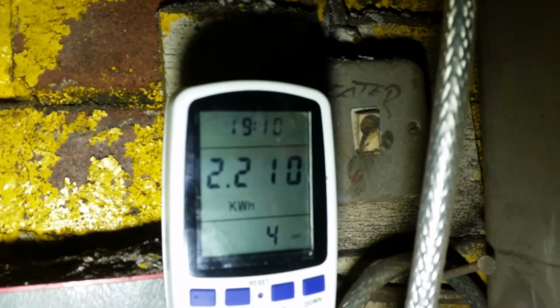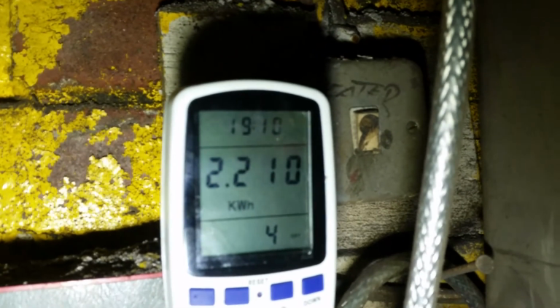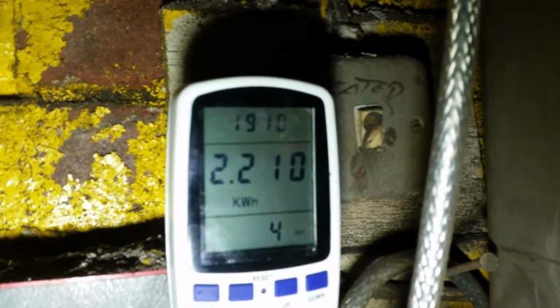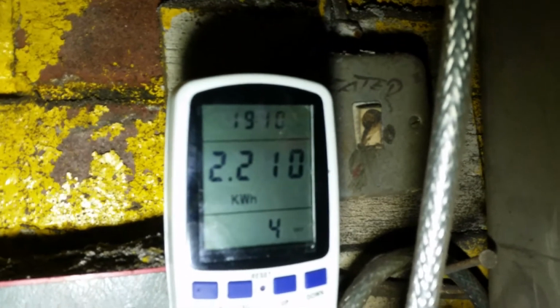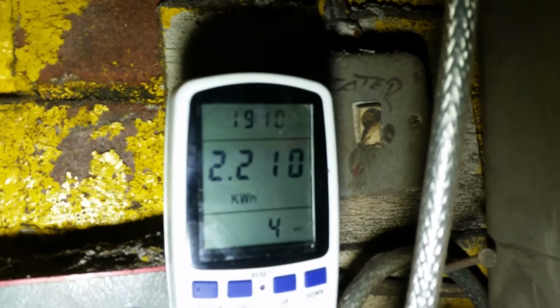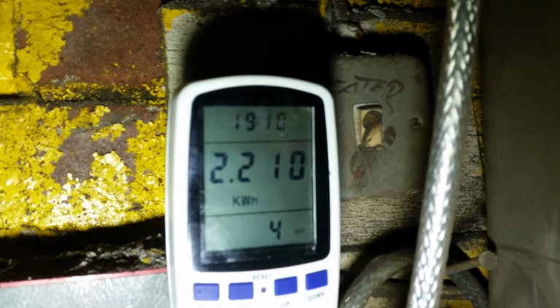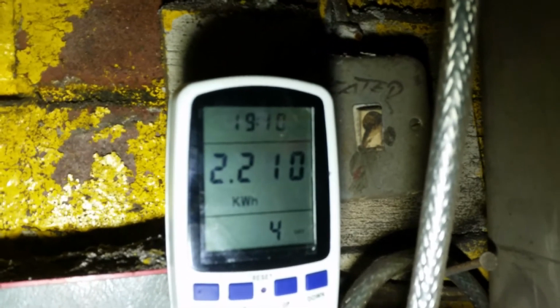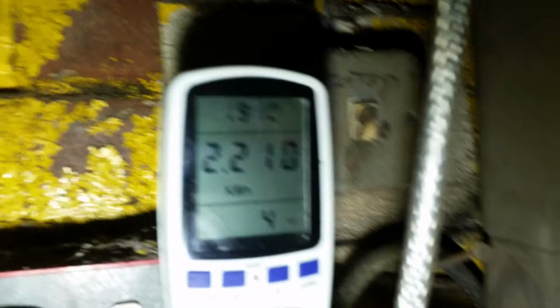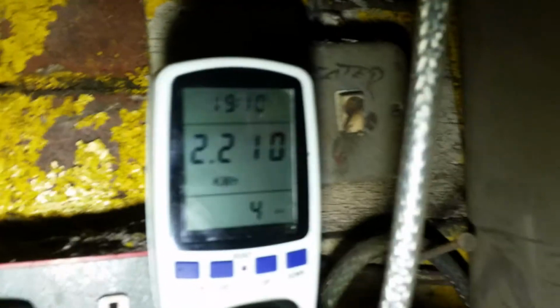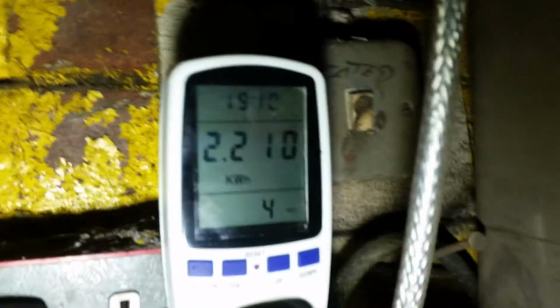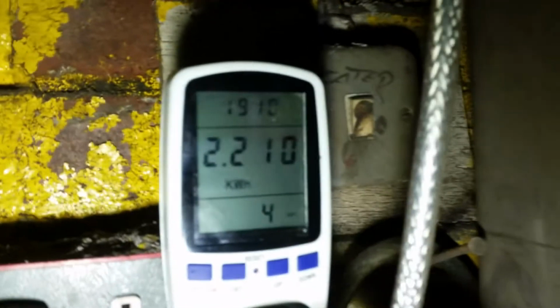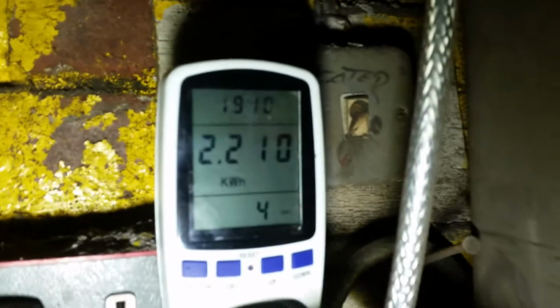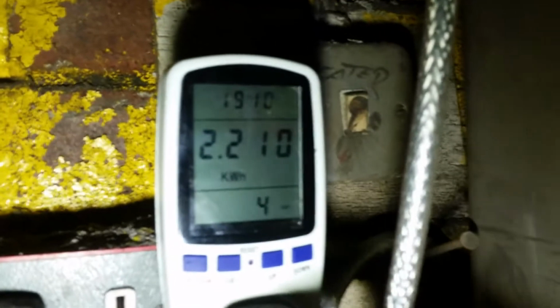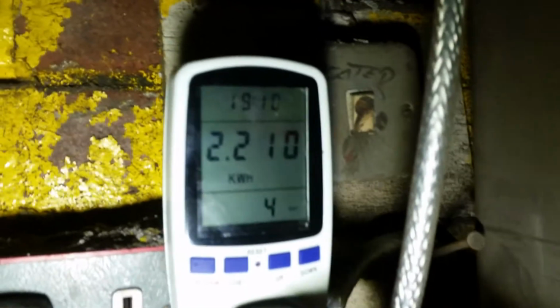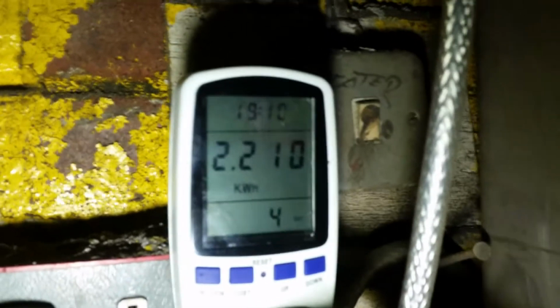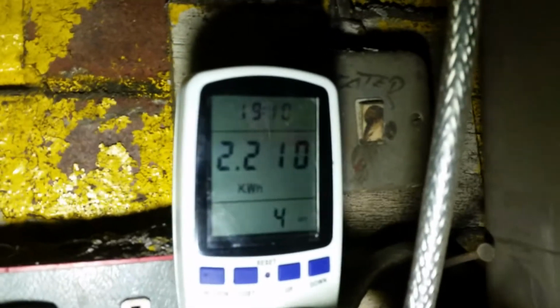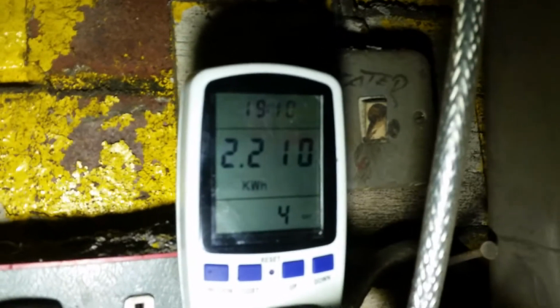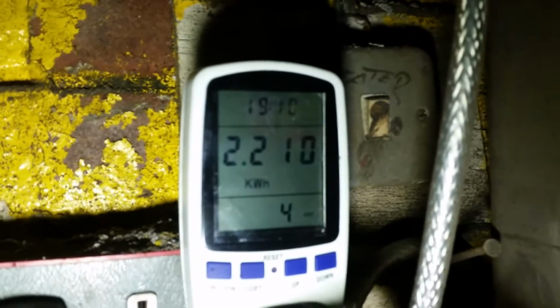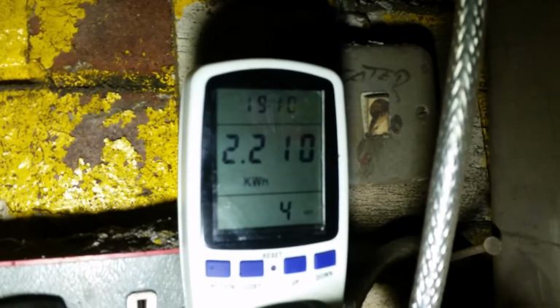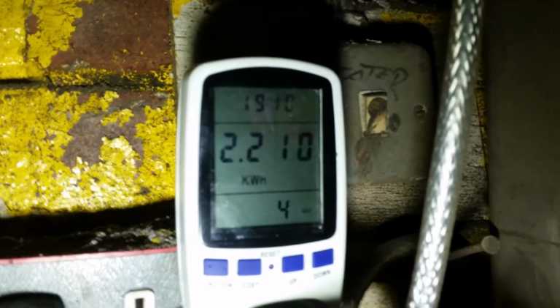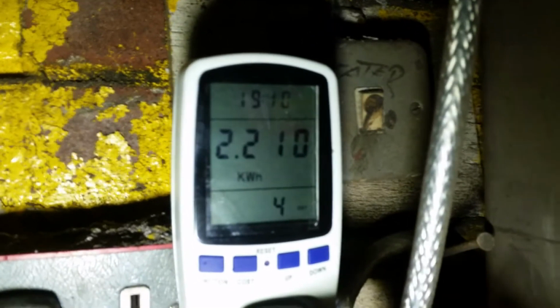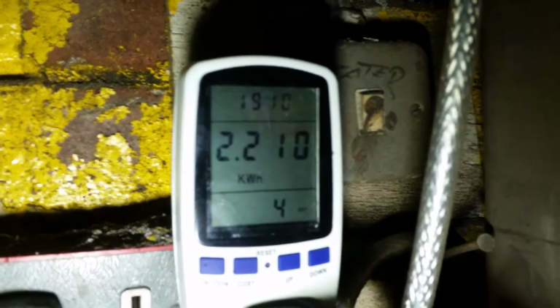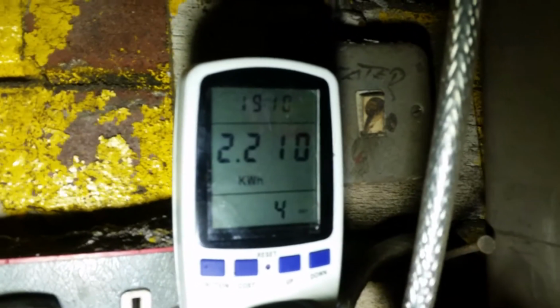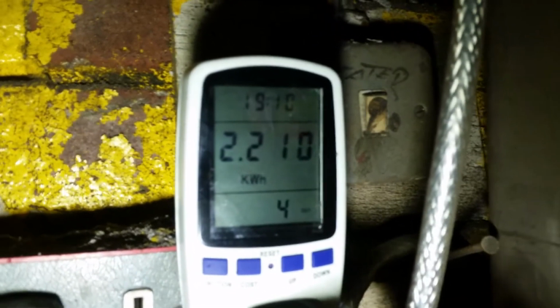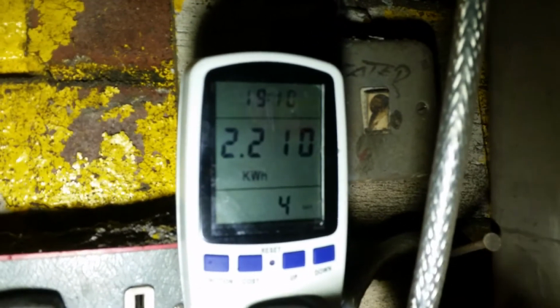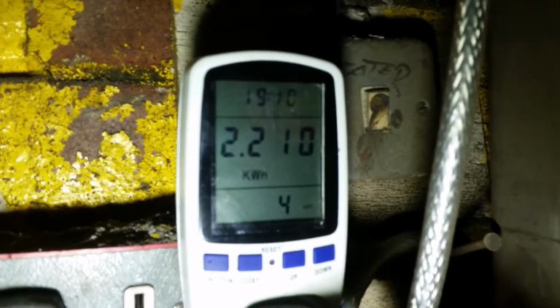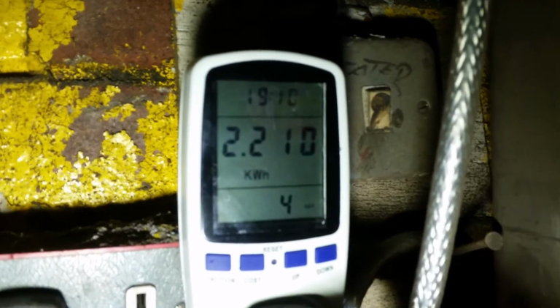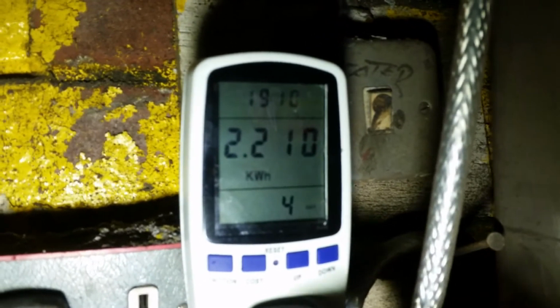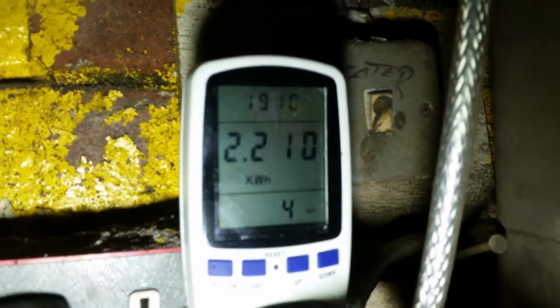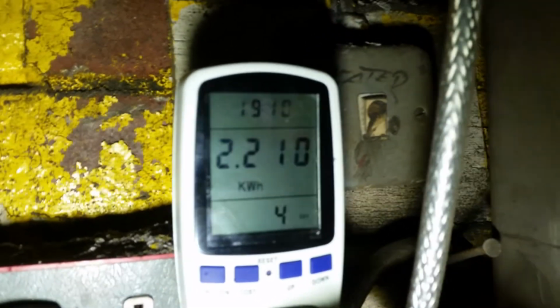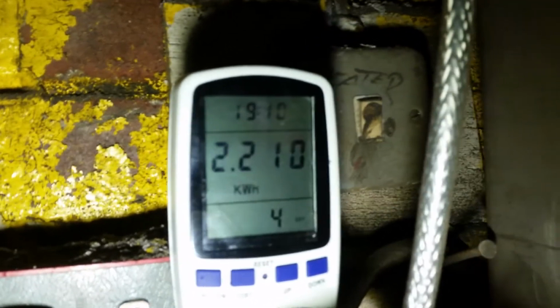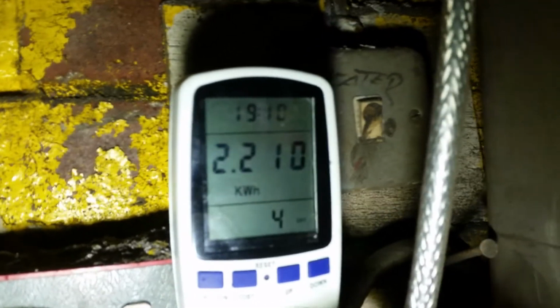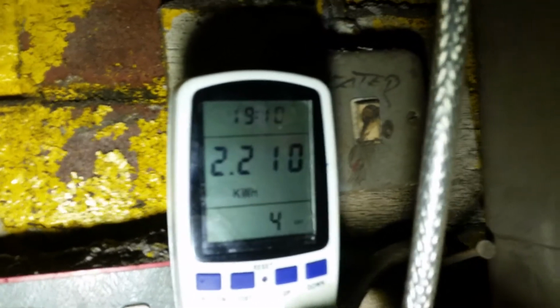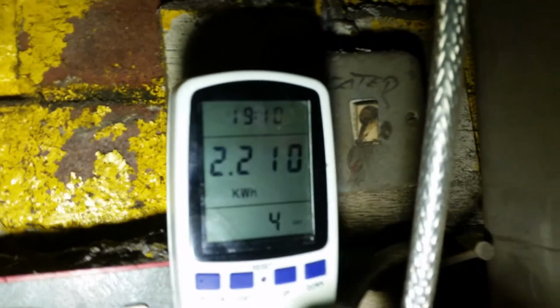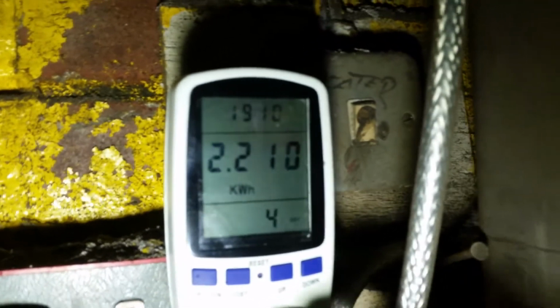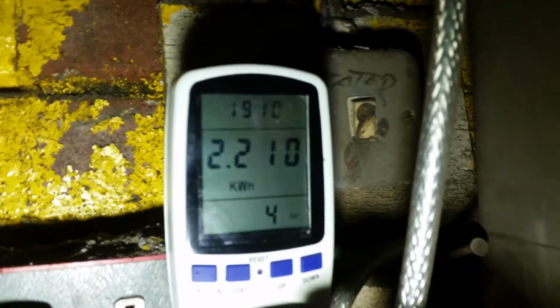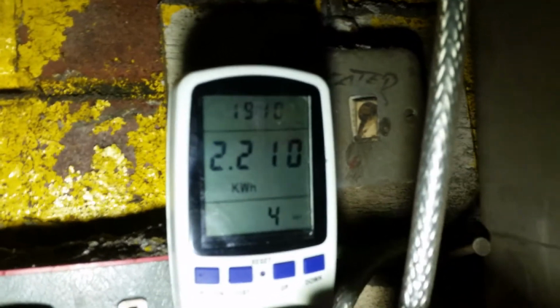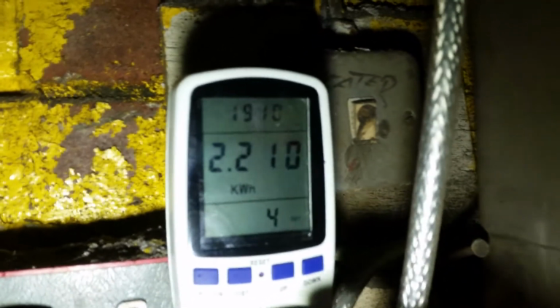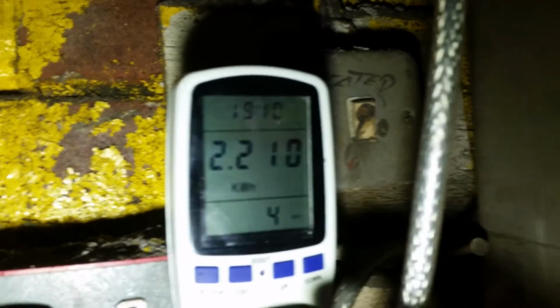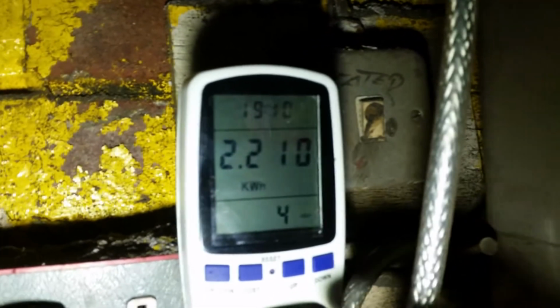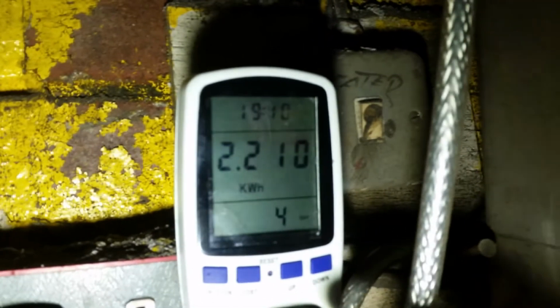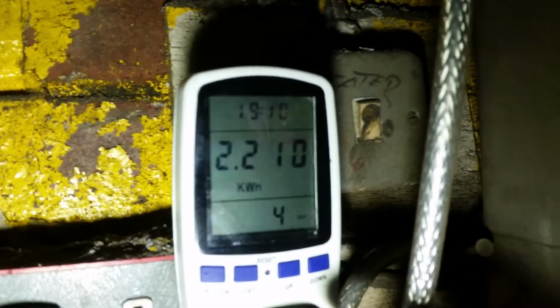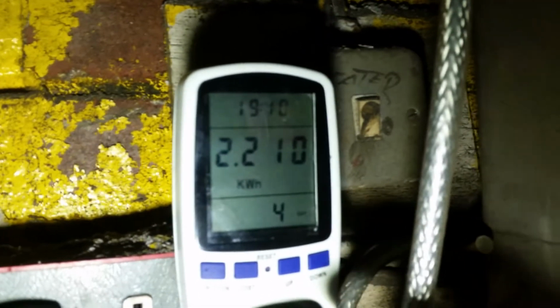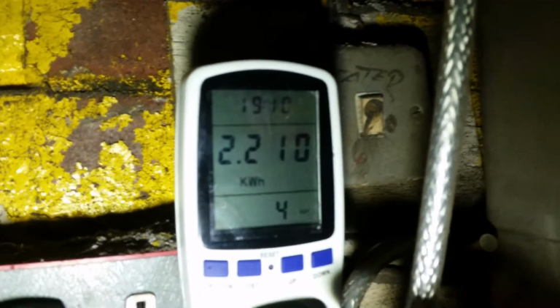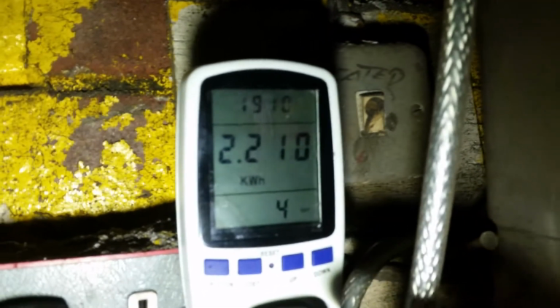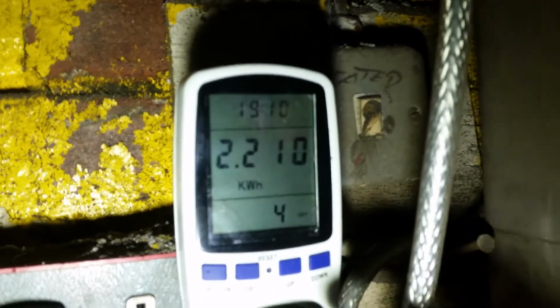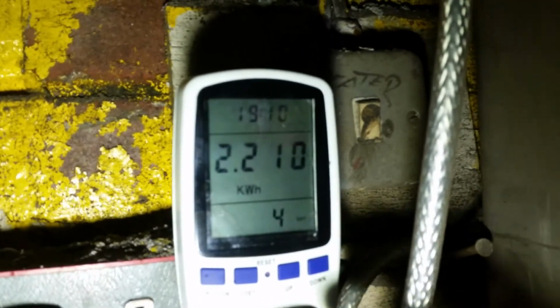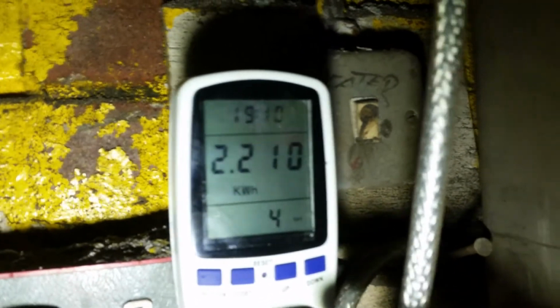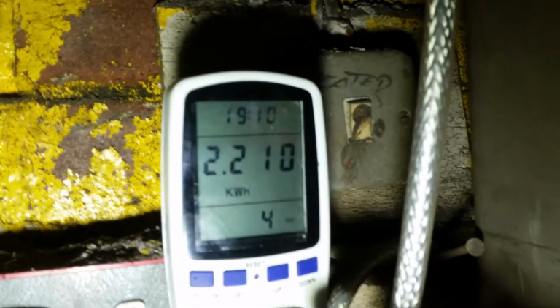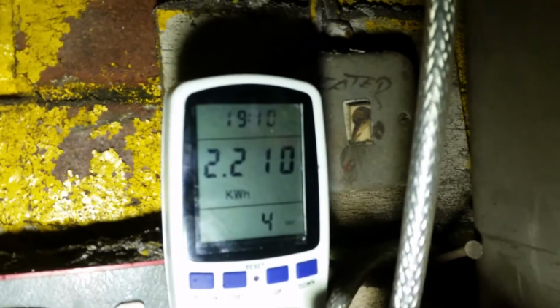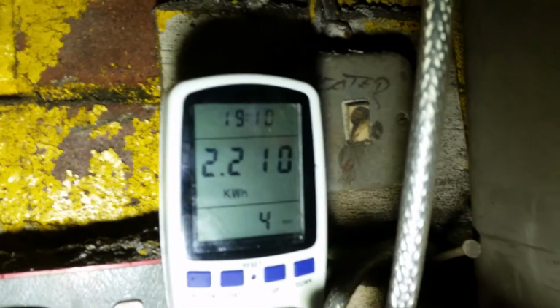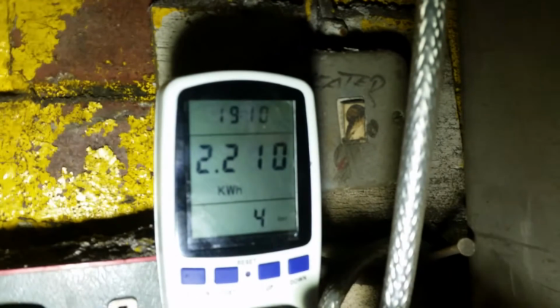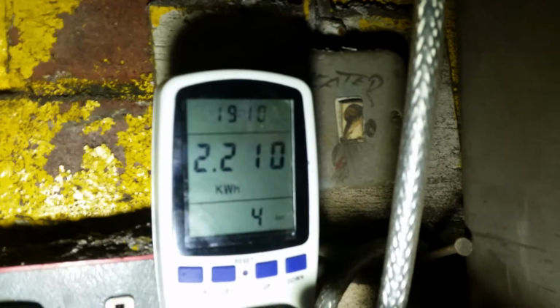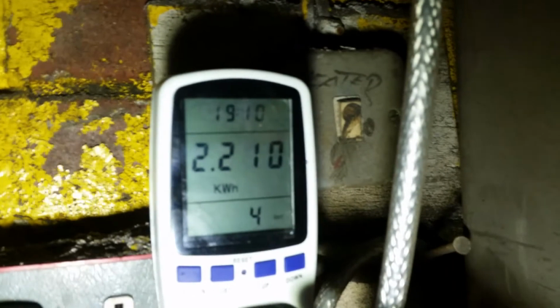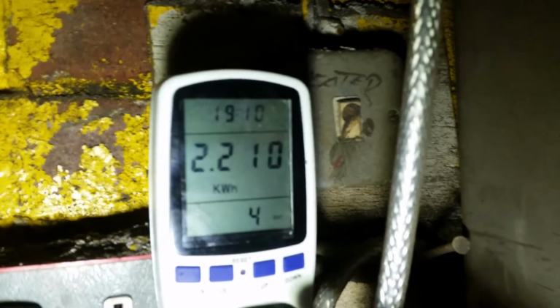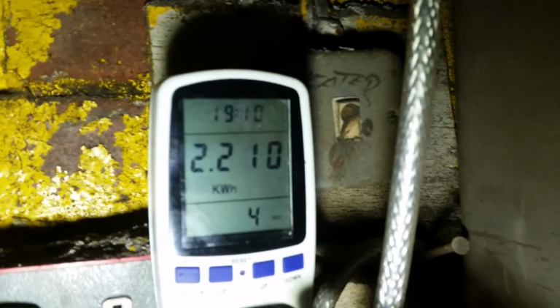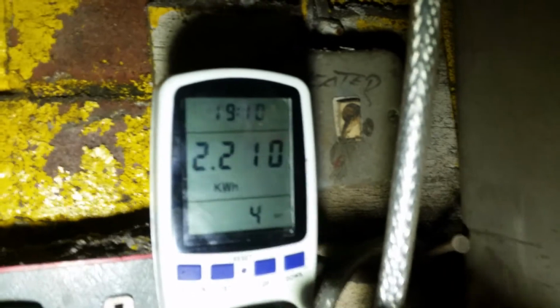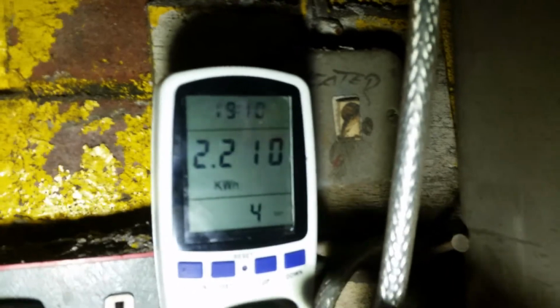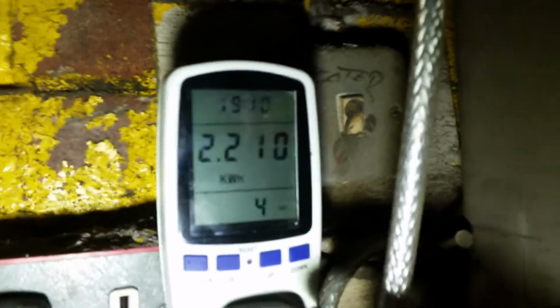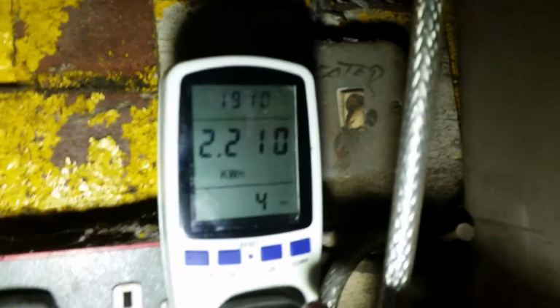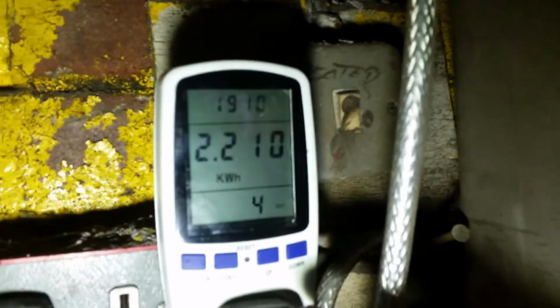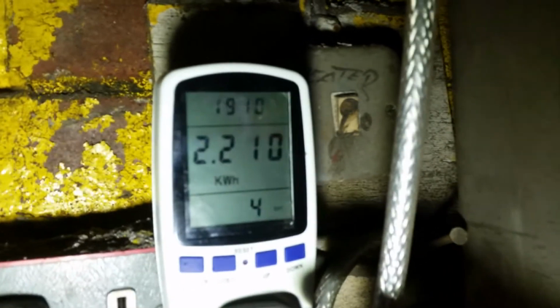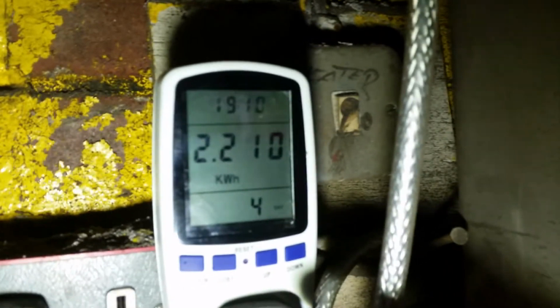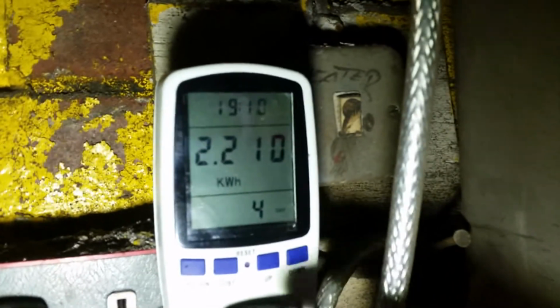In 24 hours, I've dumped 2.21kW back into the grid. This is after charging the batteries.